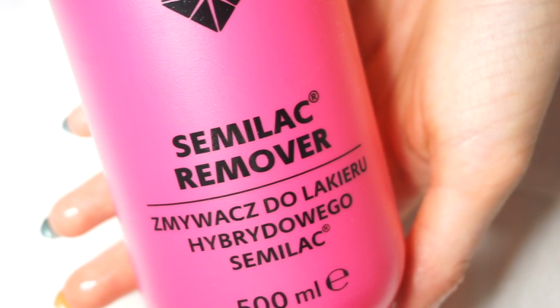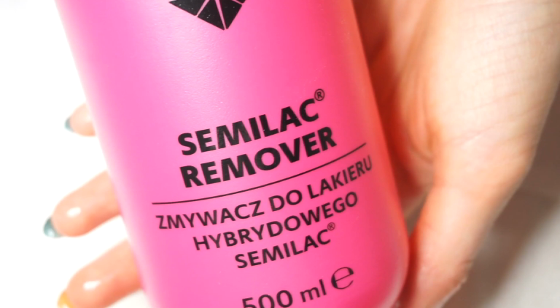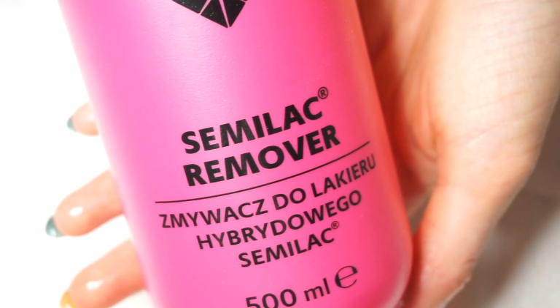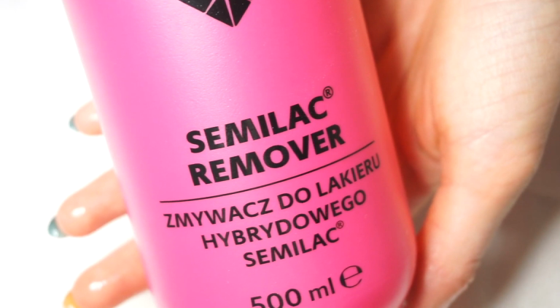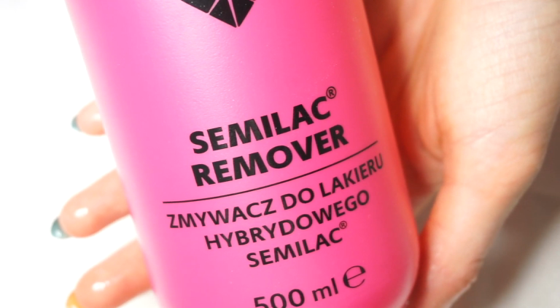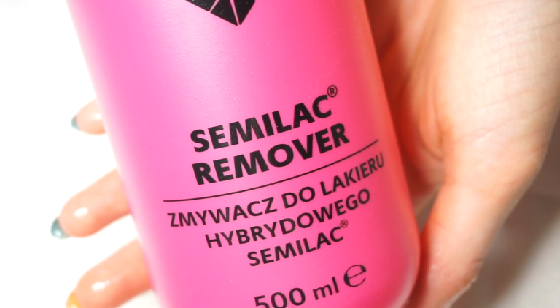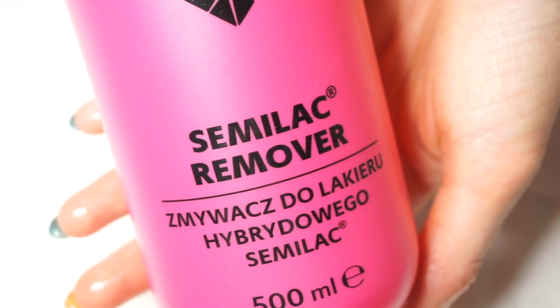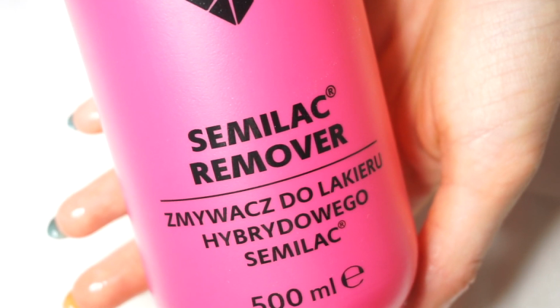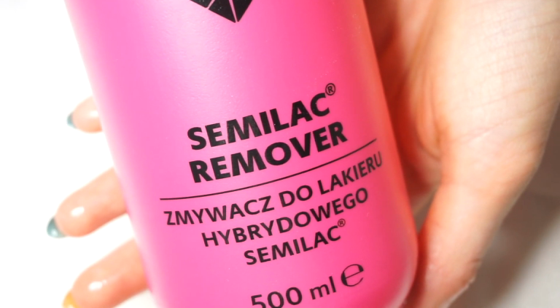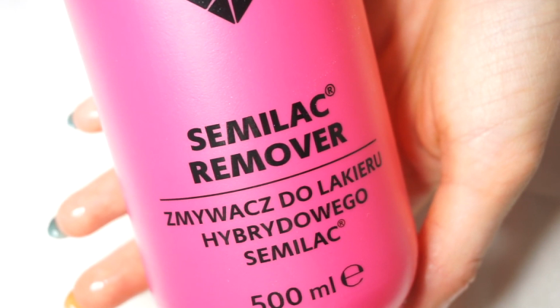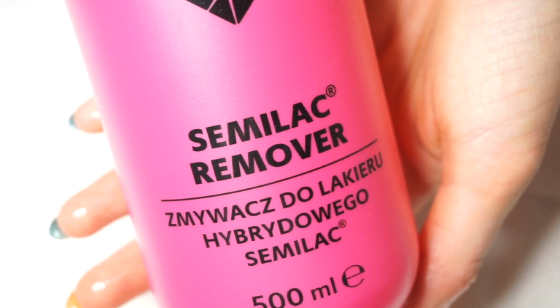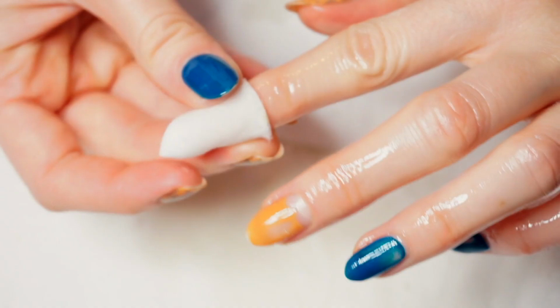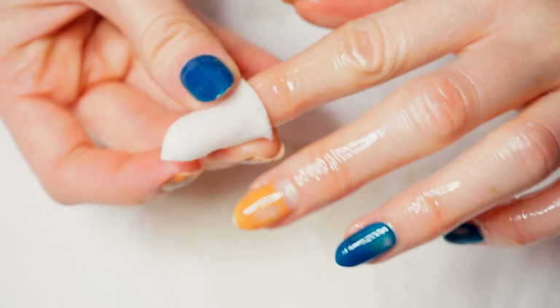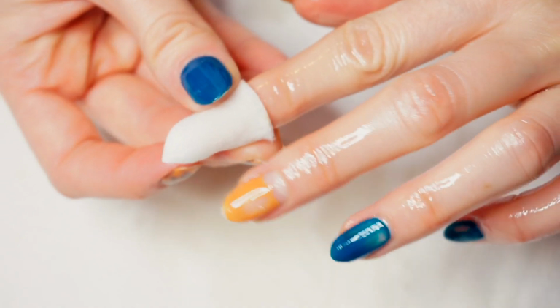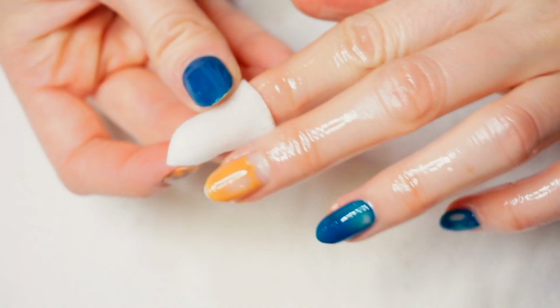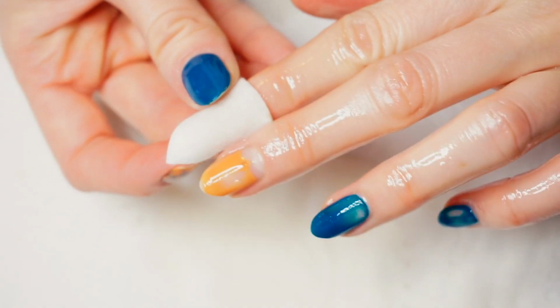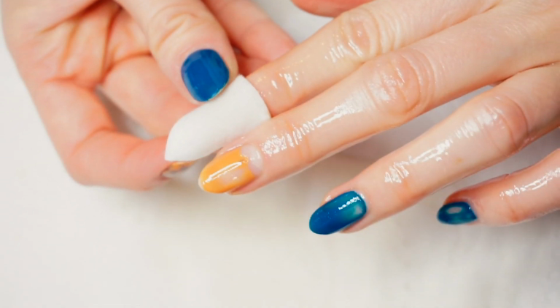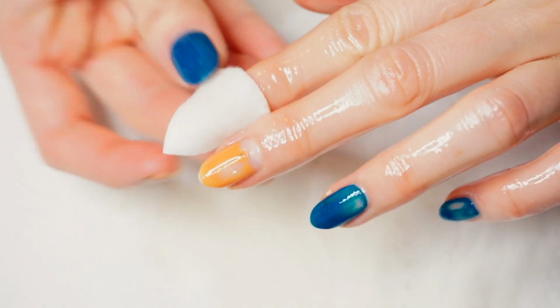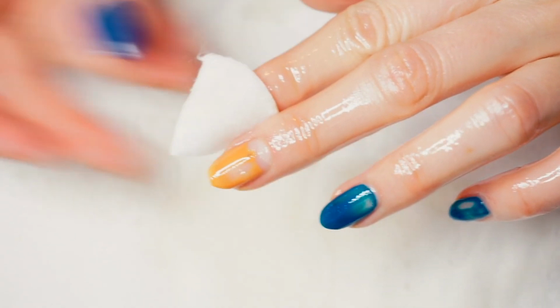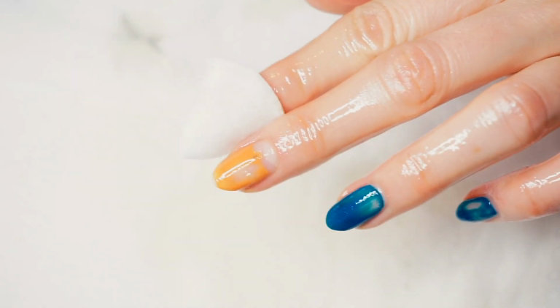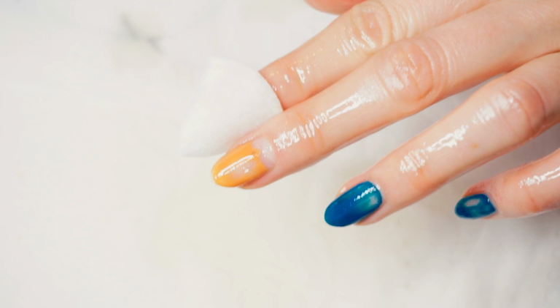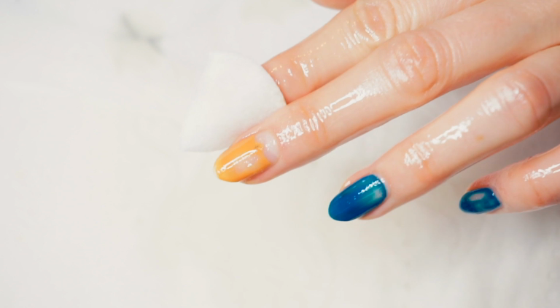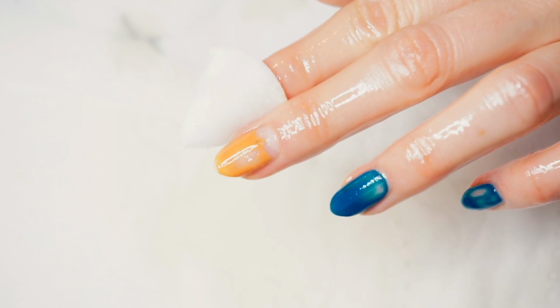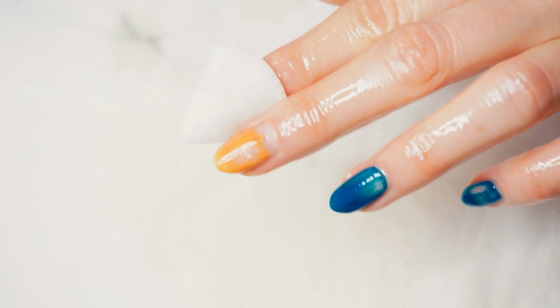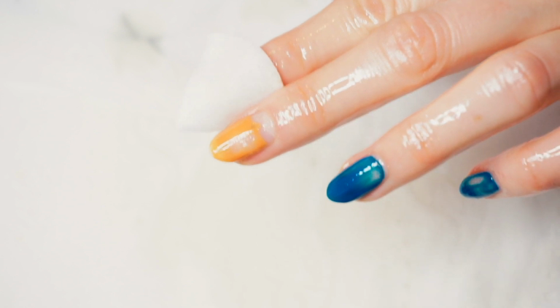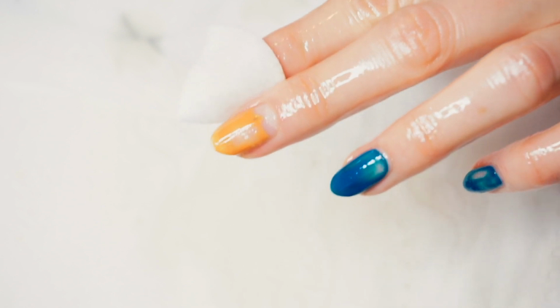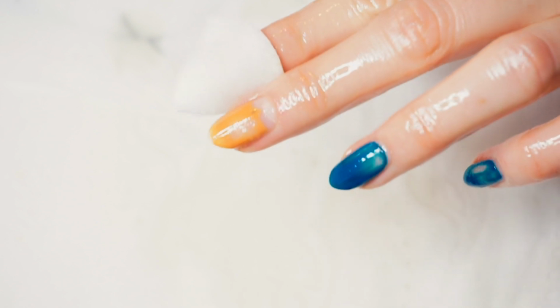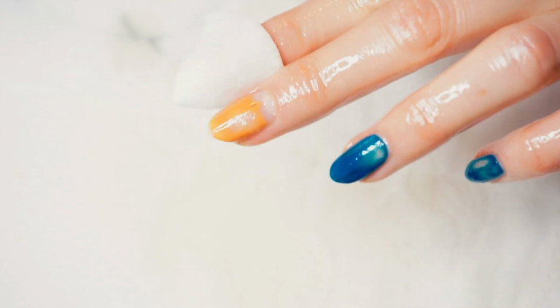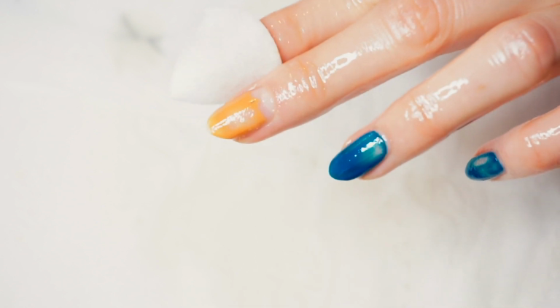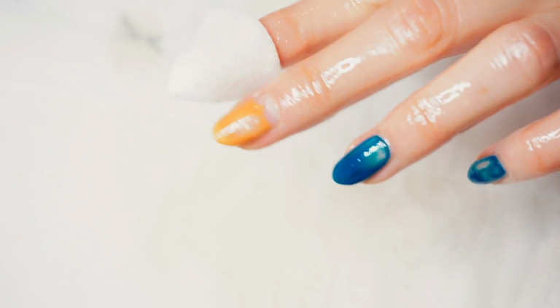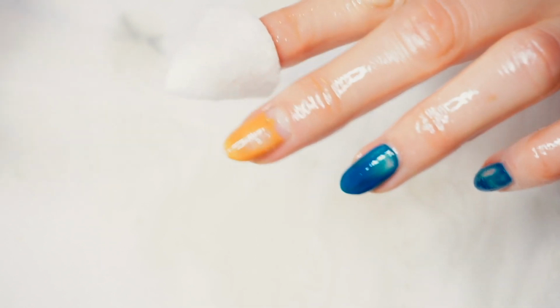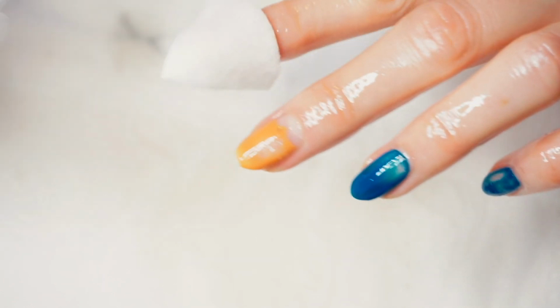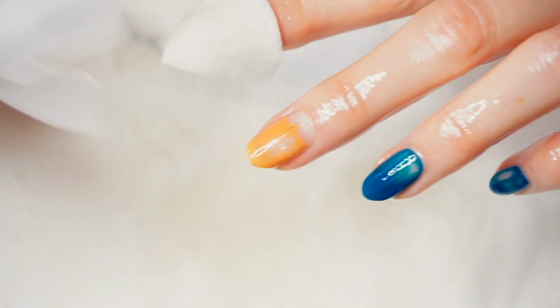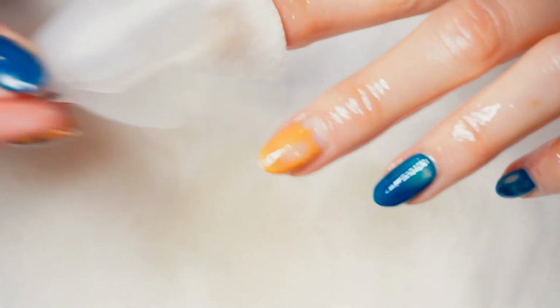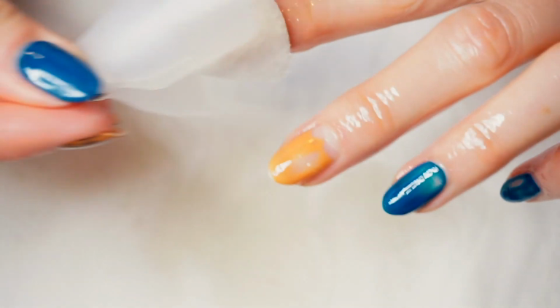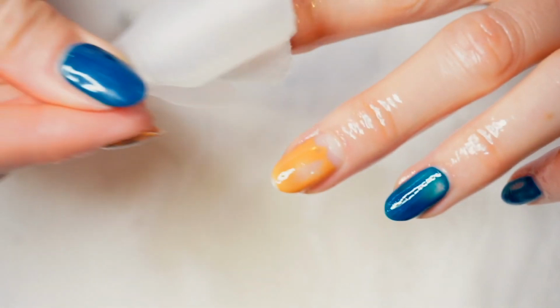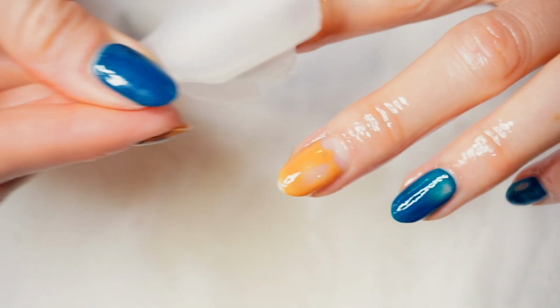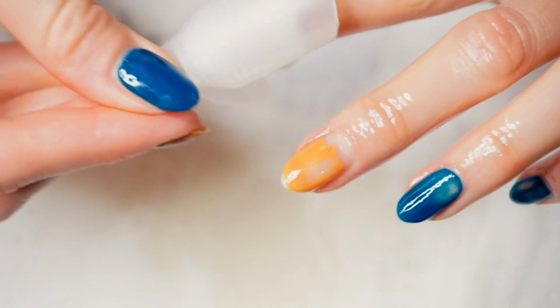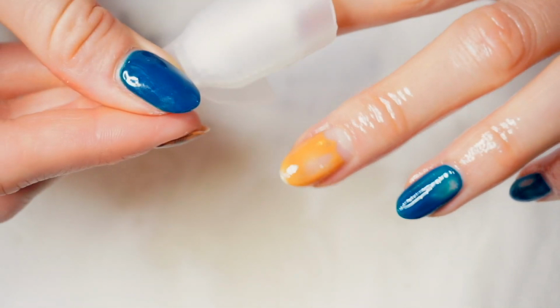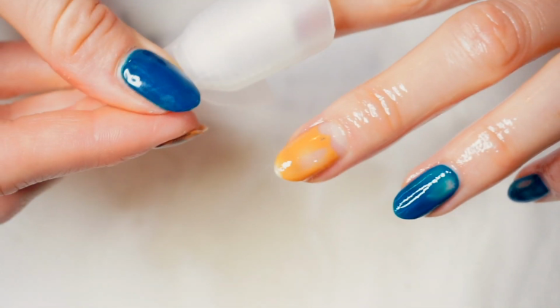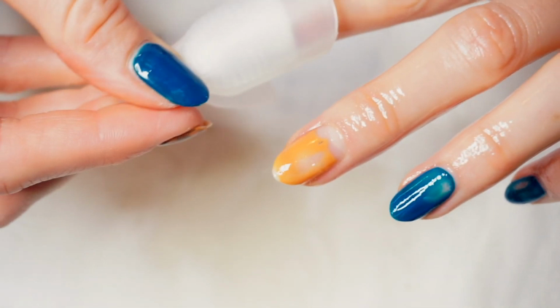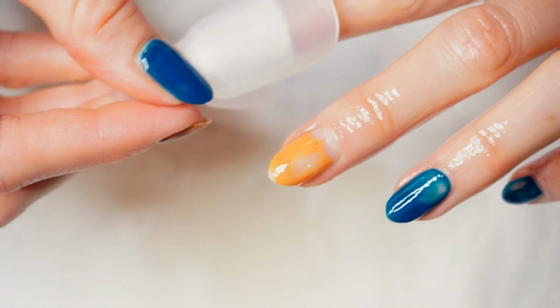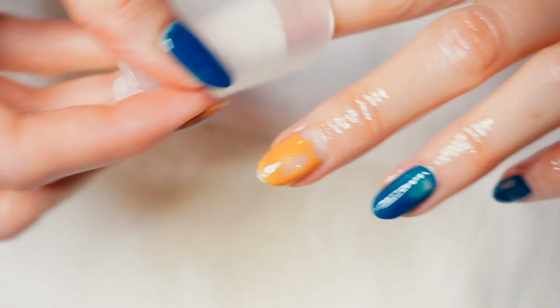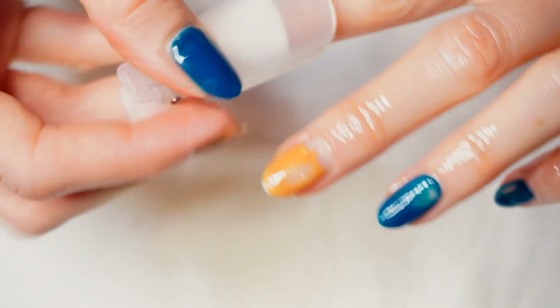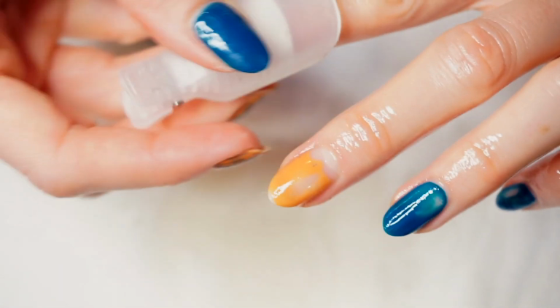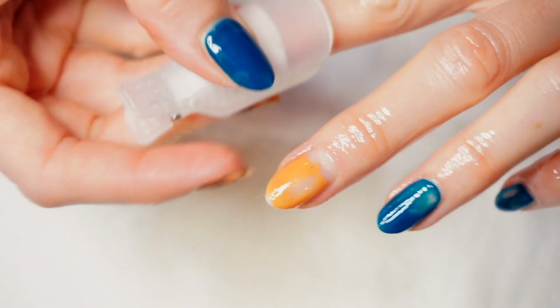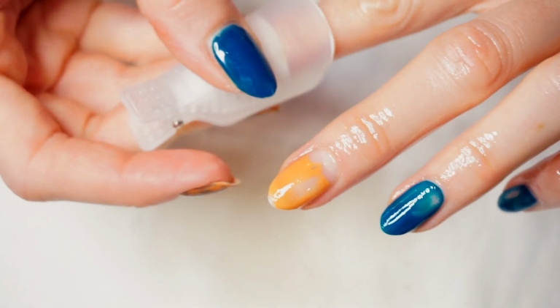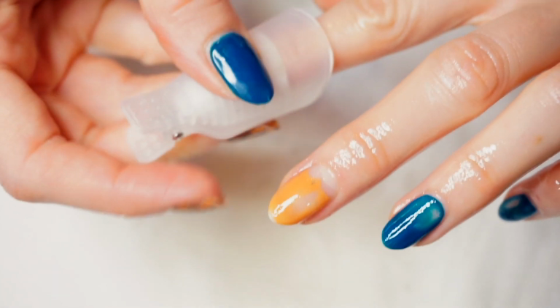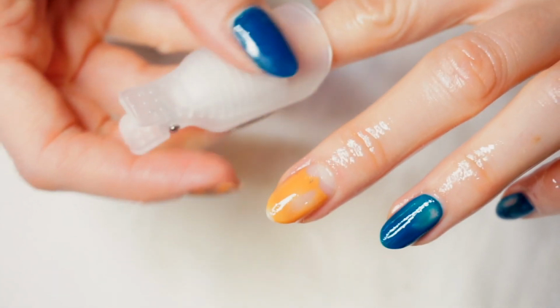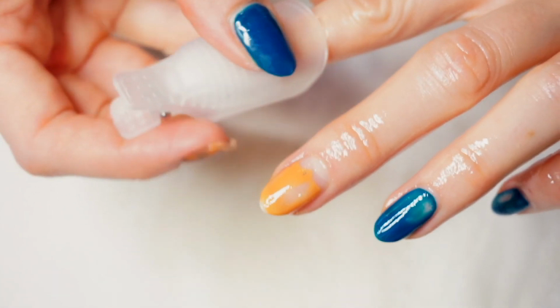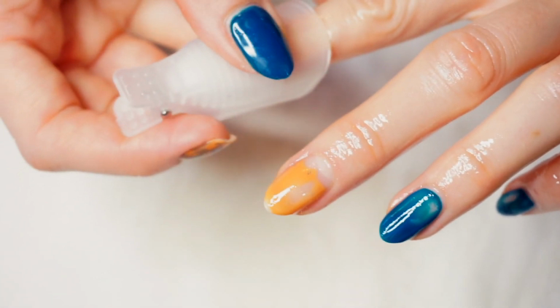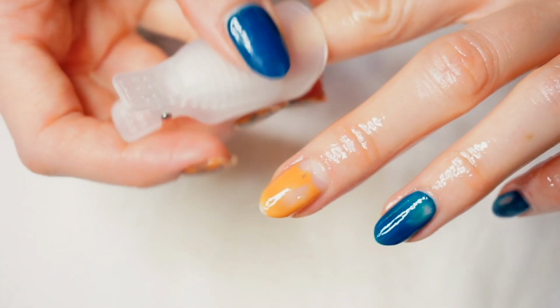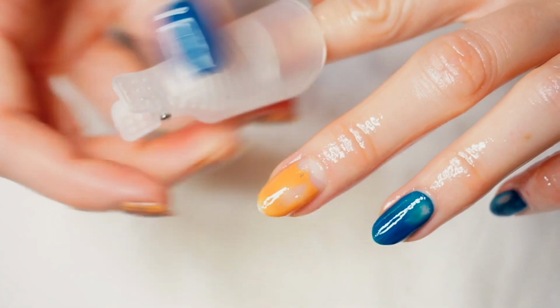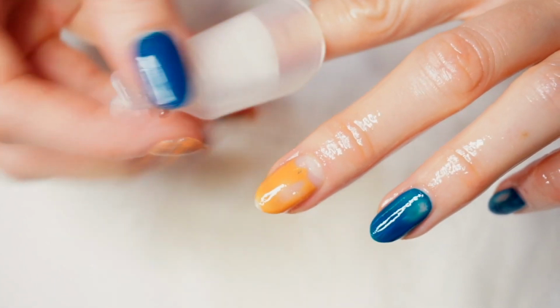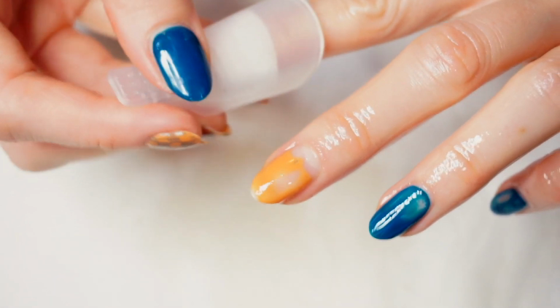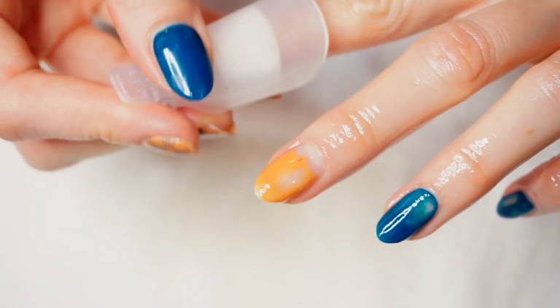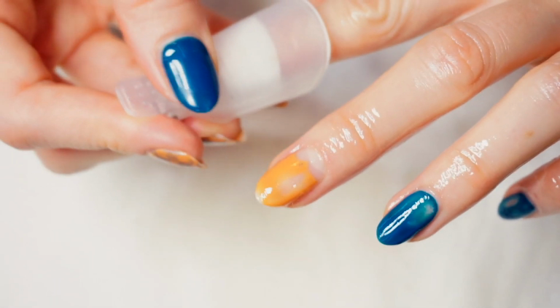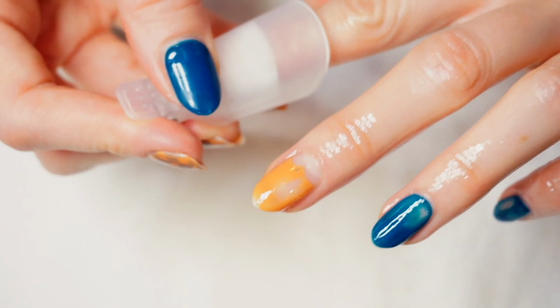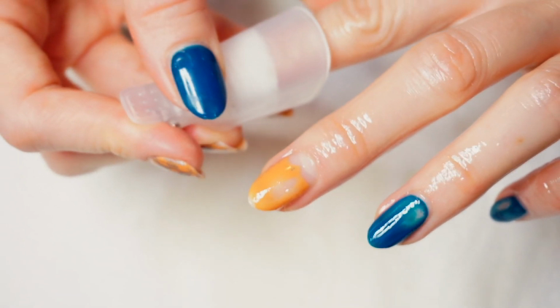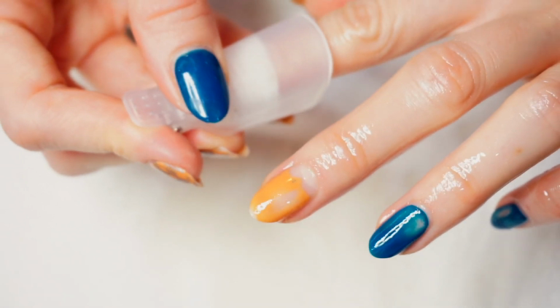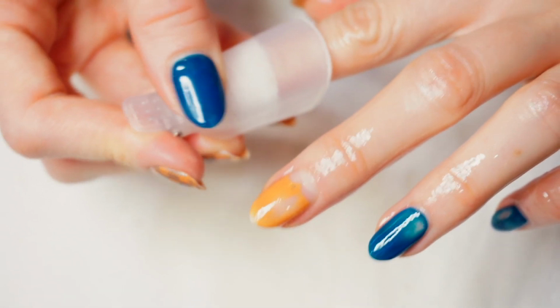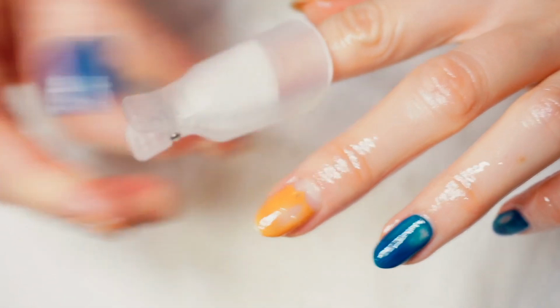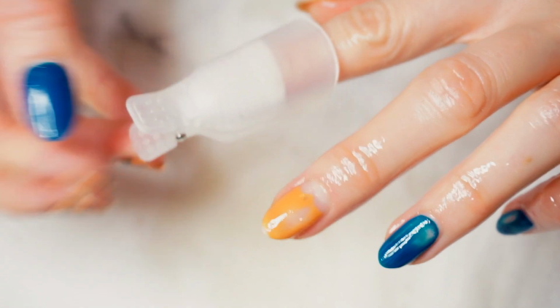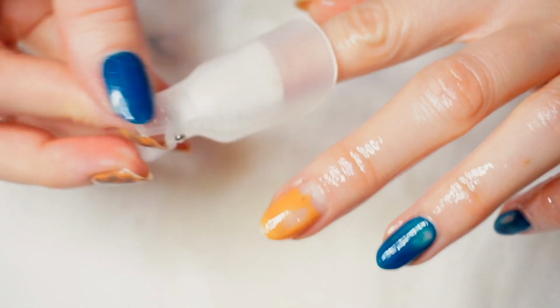Then on the cotton pads I apply some remover, and then I place them on each nail and put clips so that it stays in place.